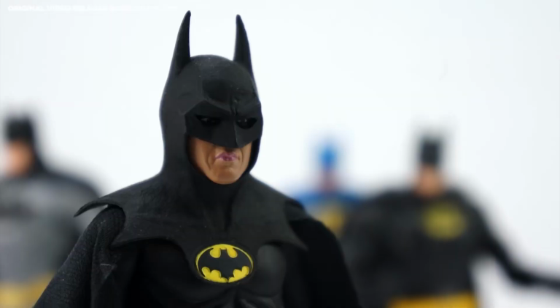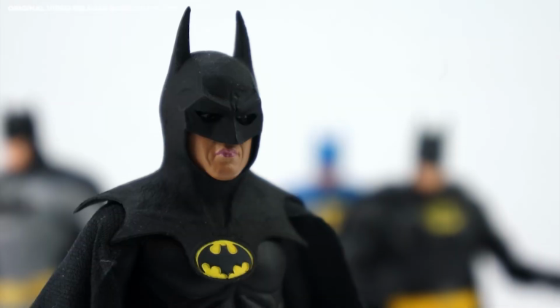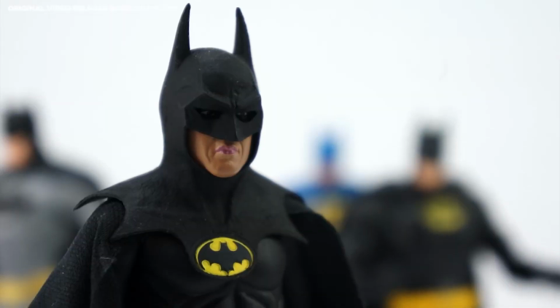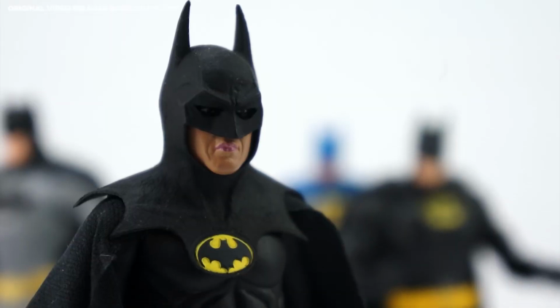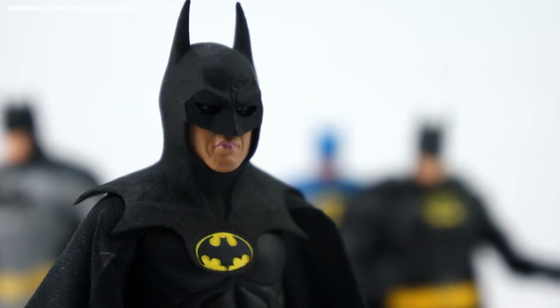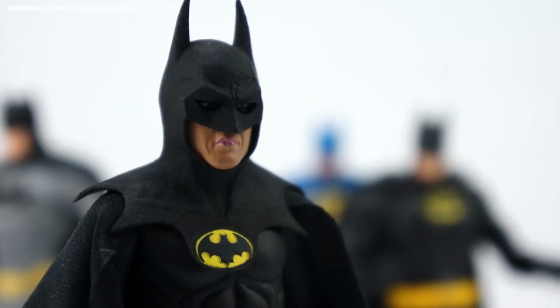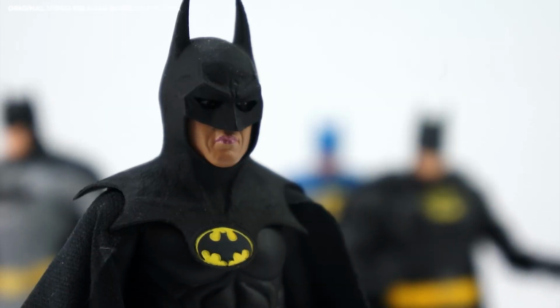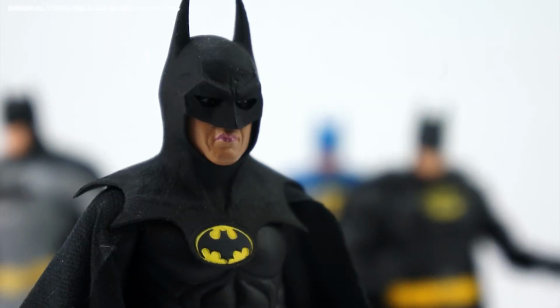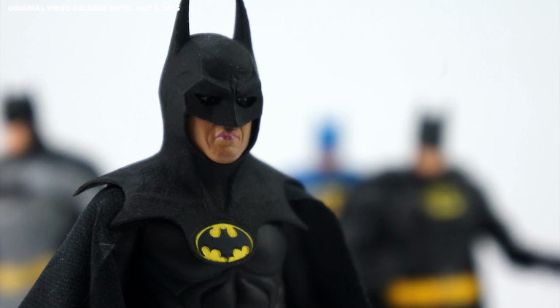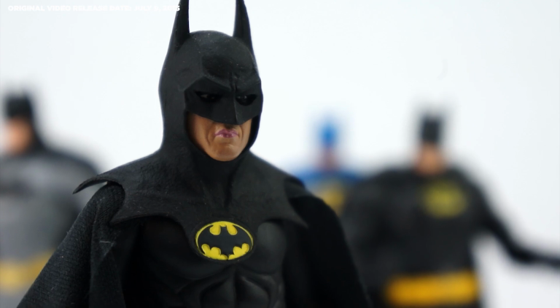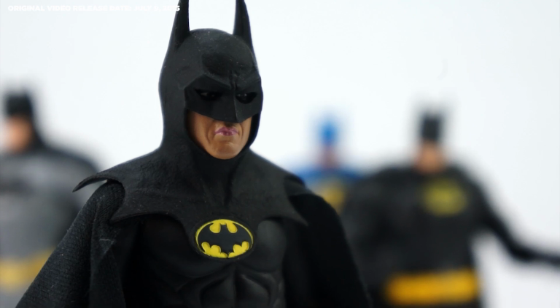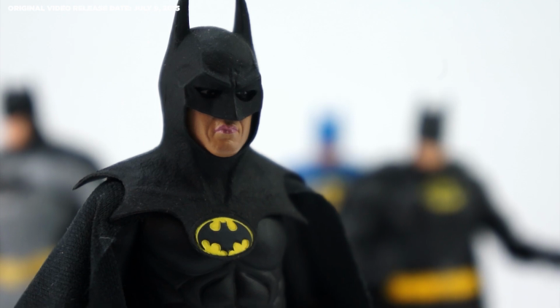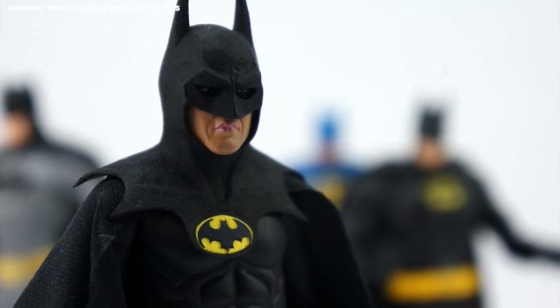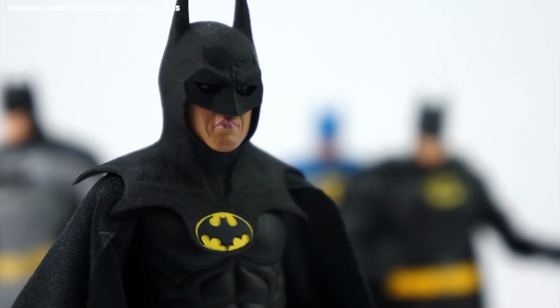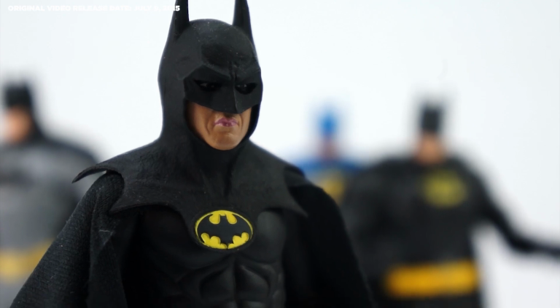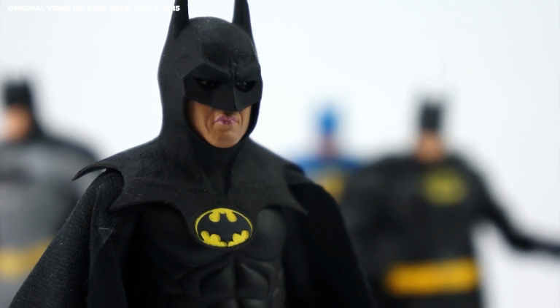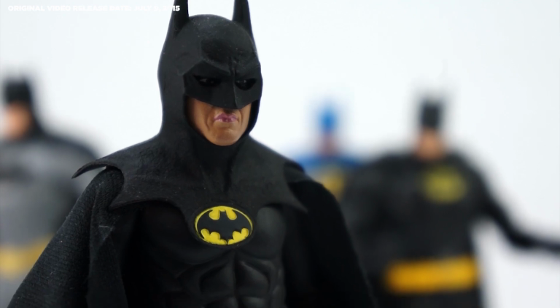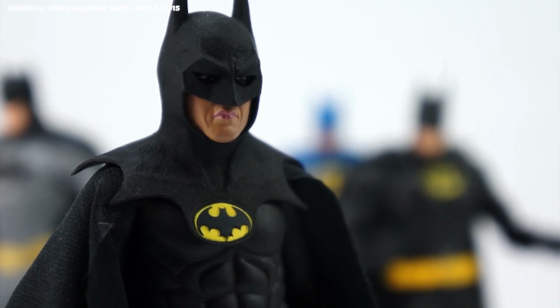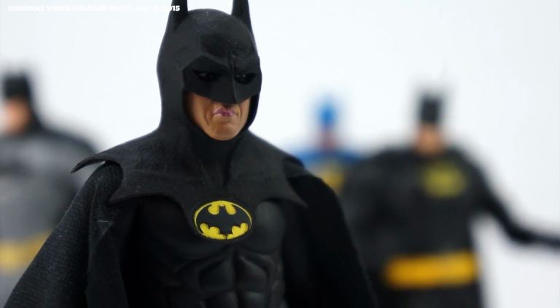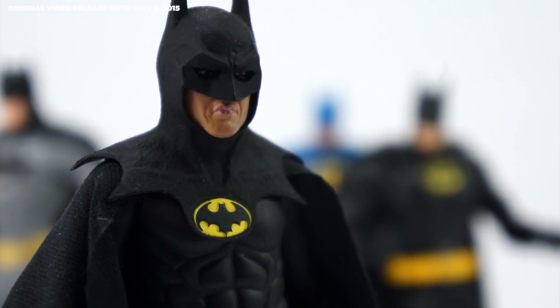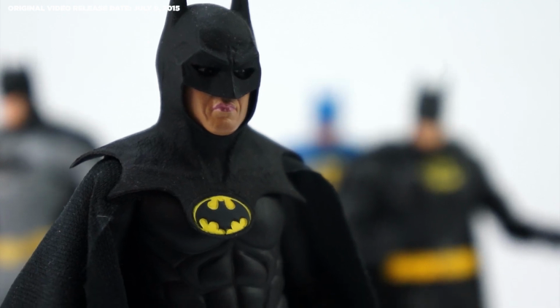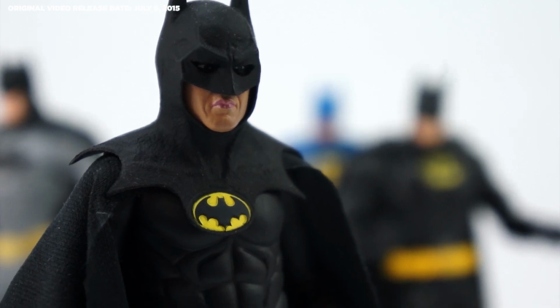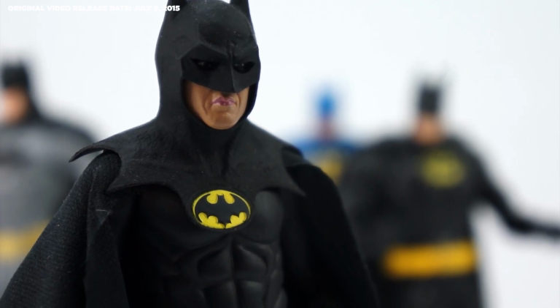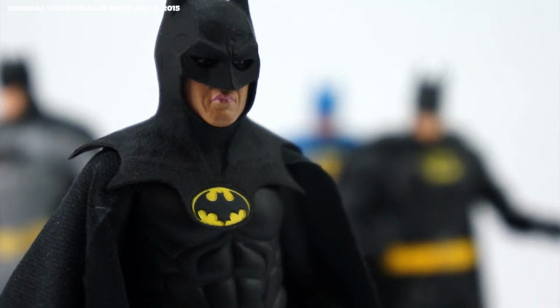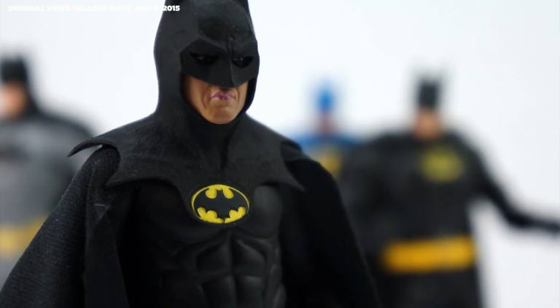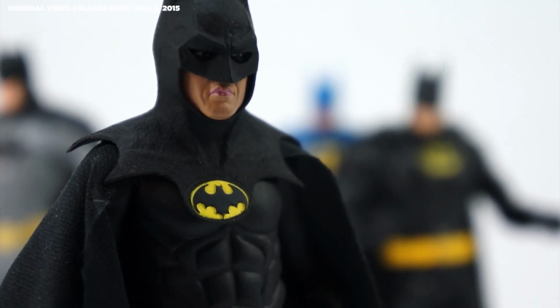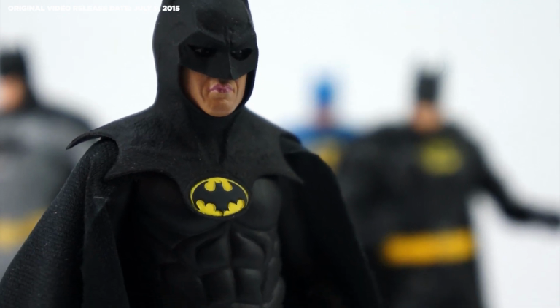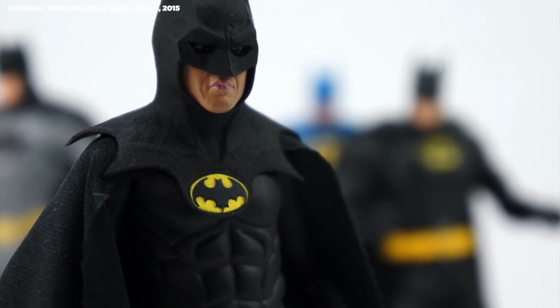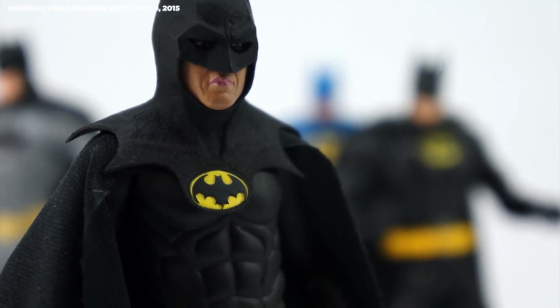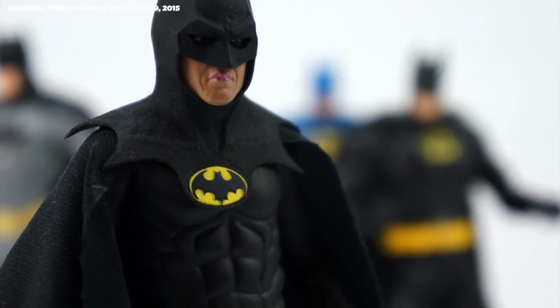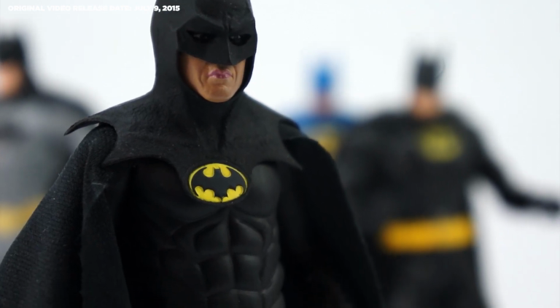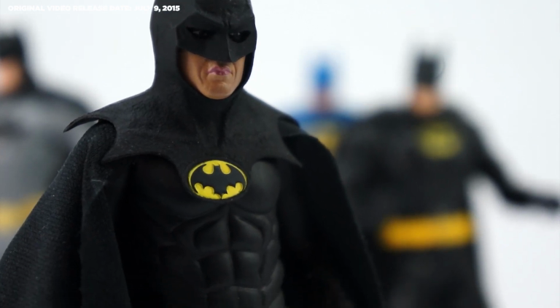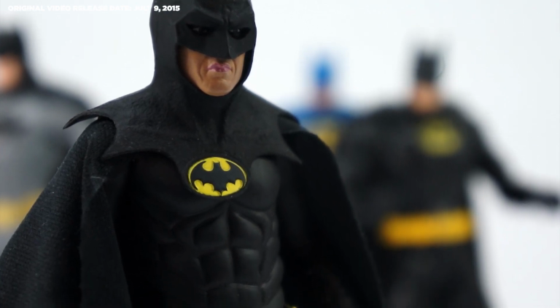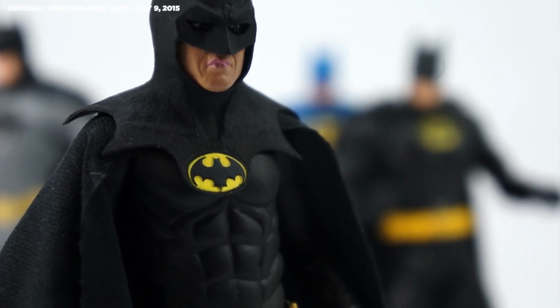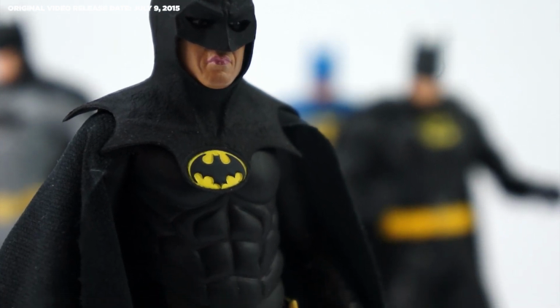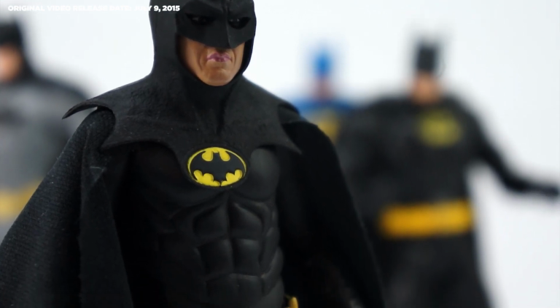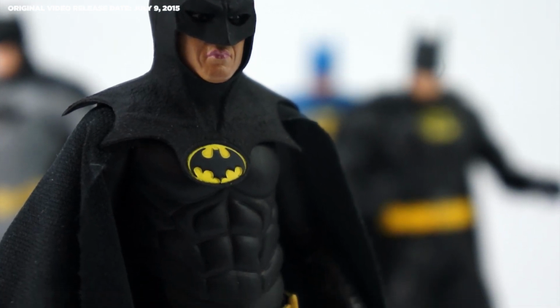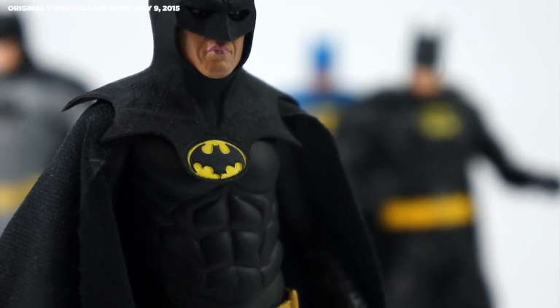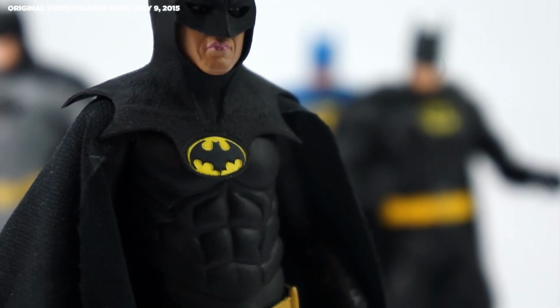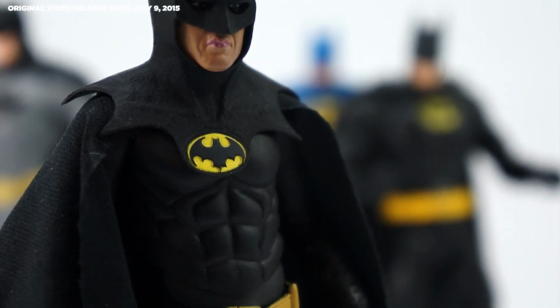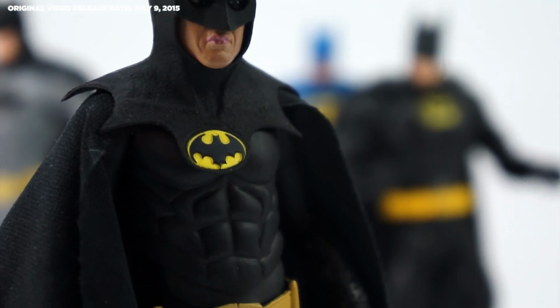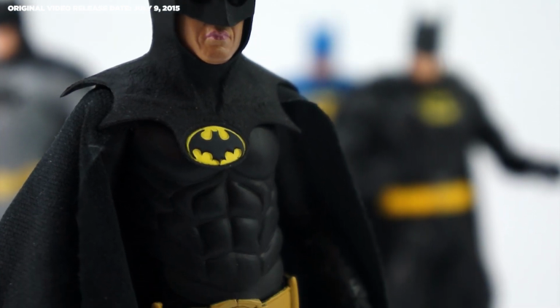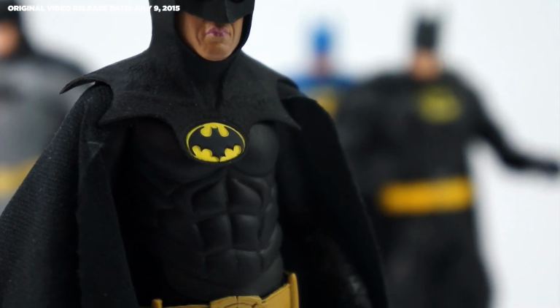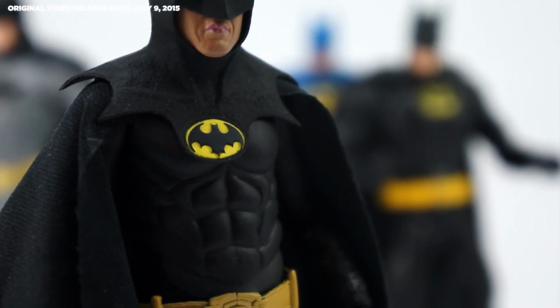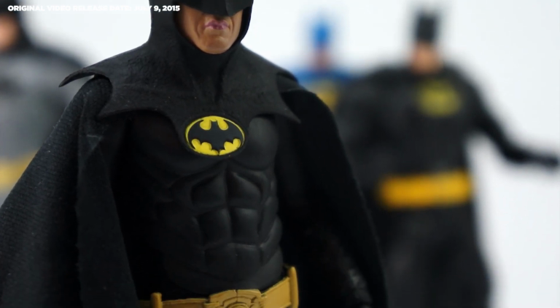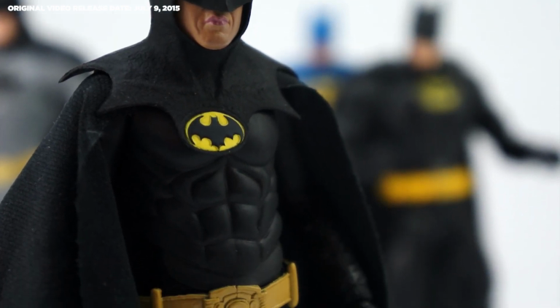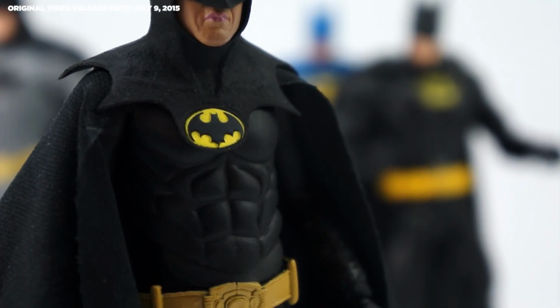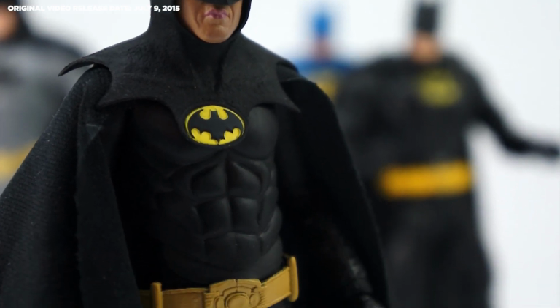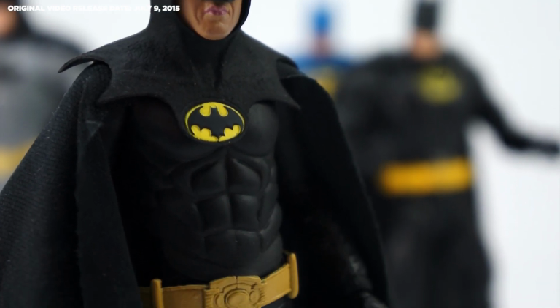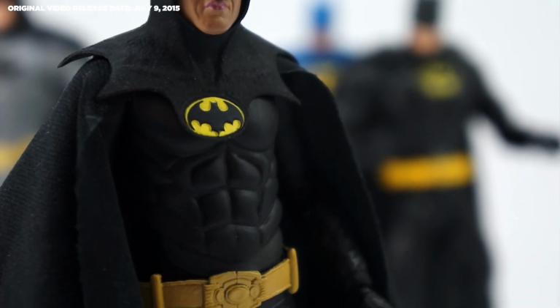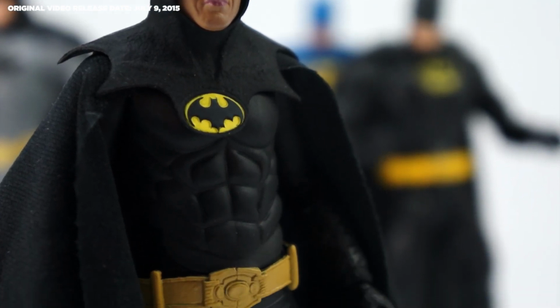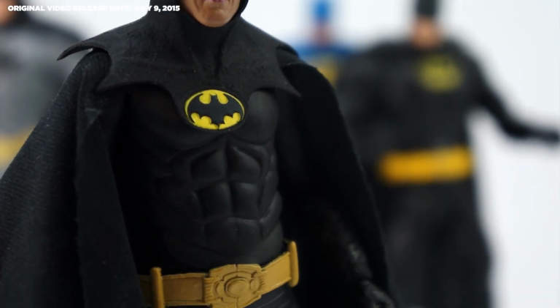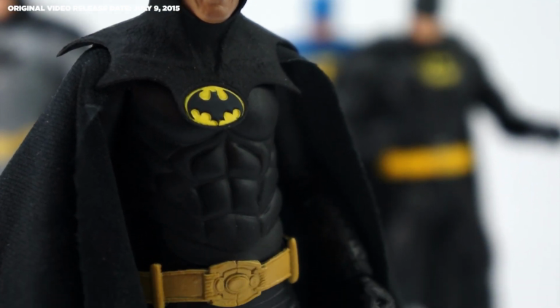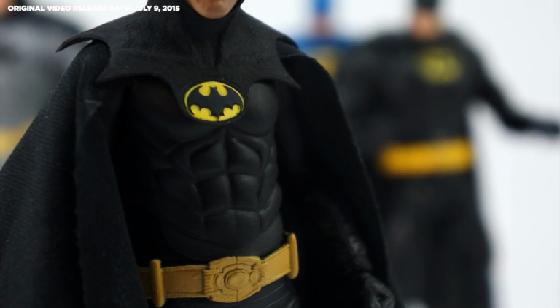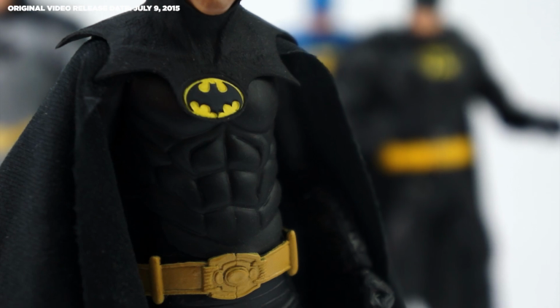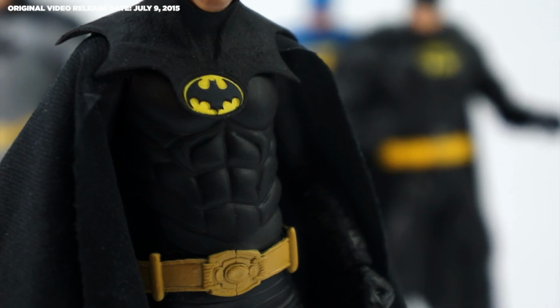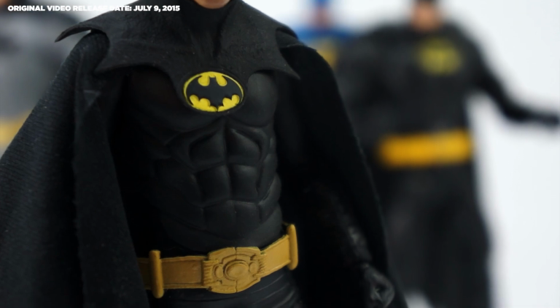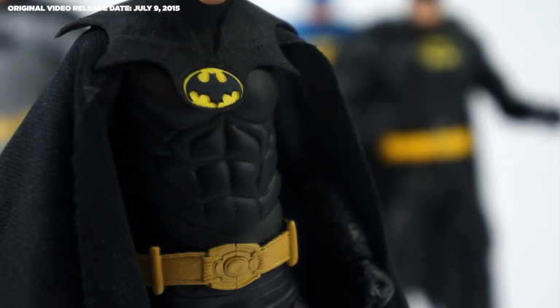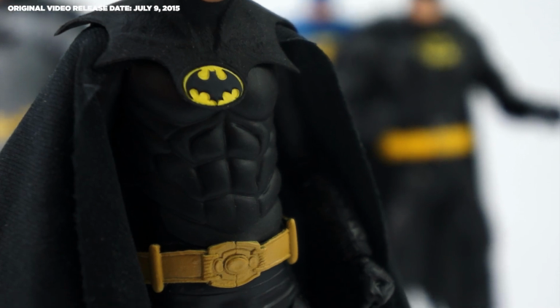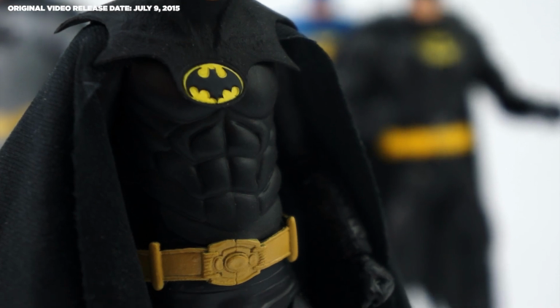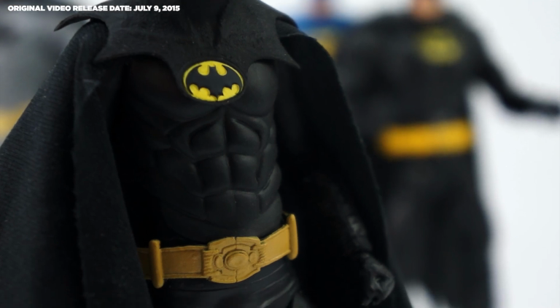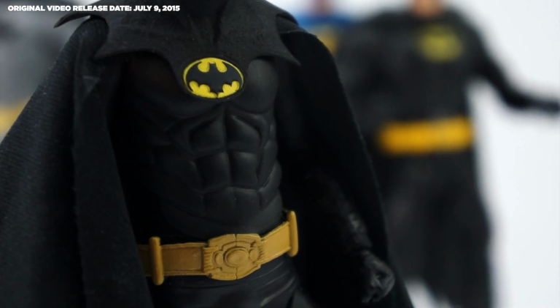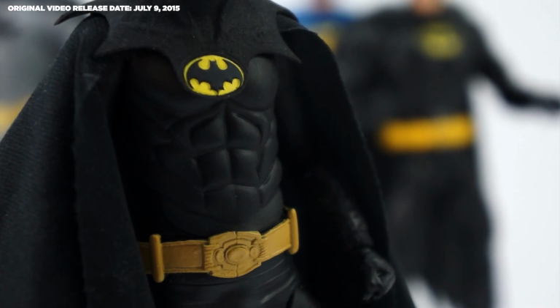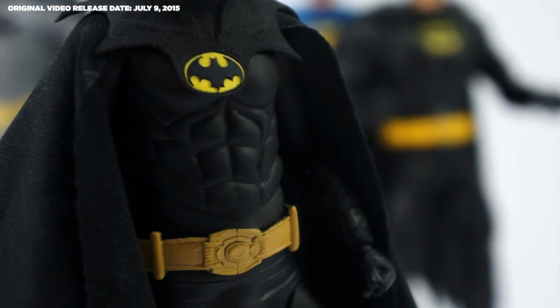While the harder plastic used on this figure looks like the rubbery Batsuit, beware moving the joints too far as it has a tendency to be very delicate.